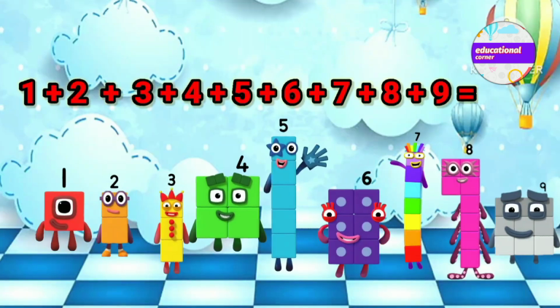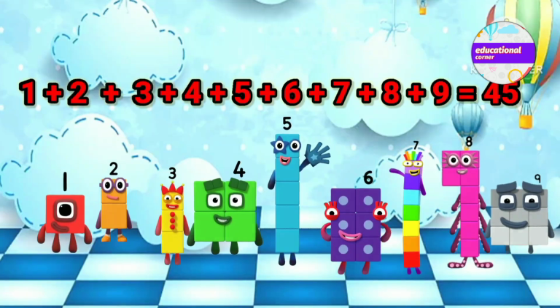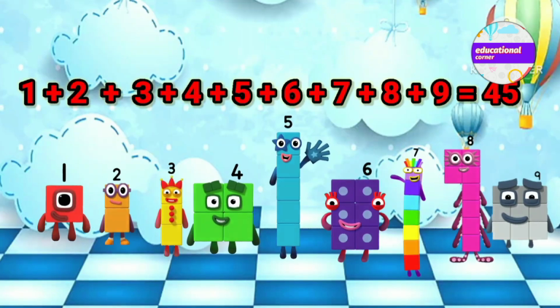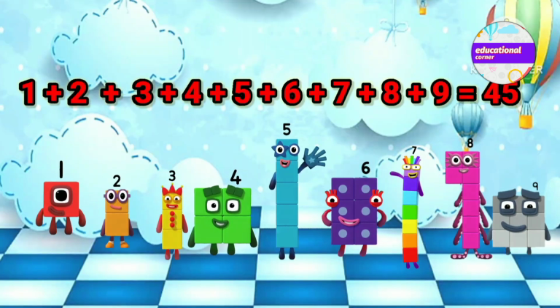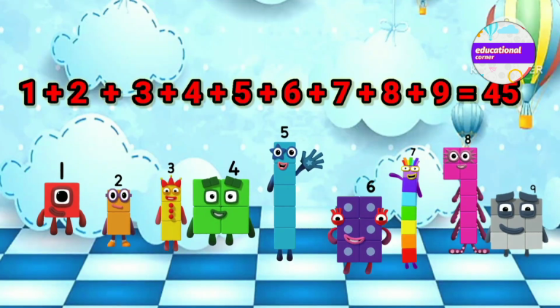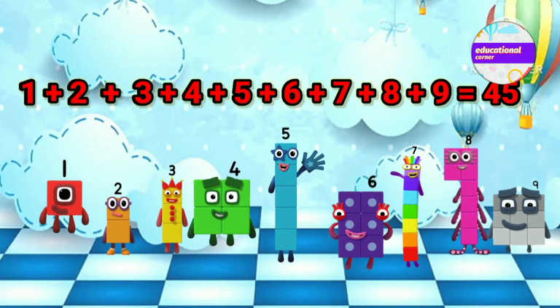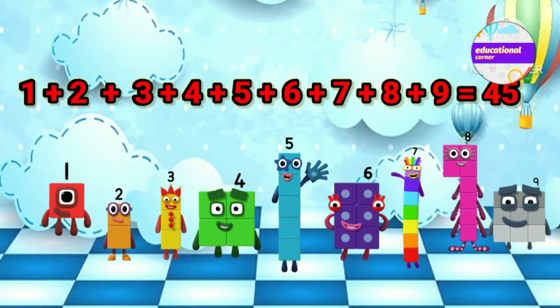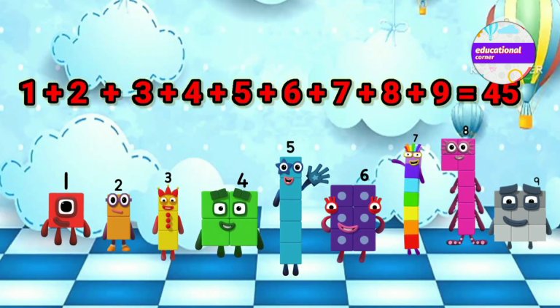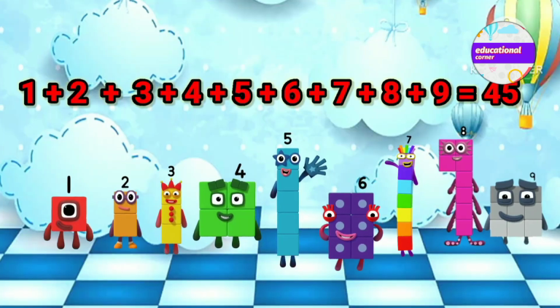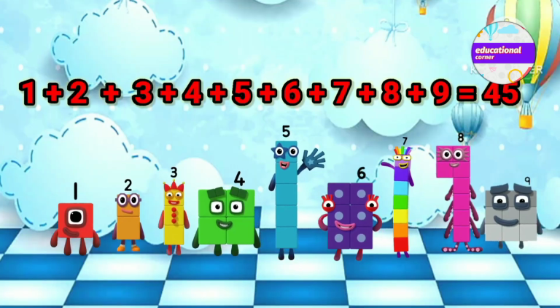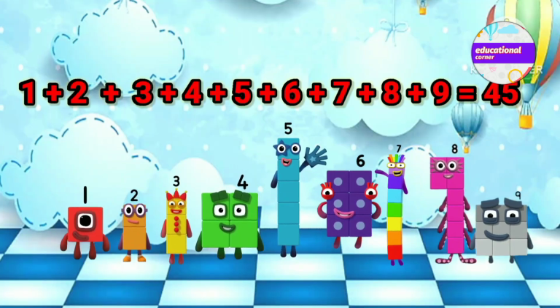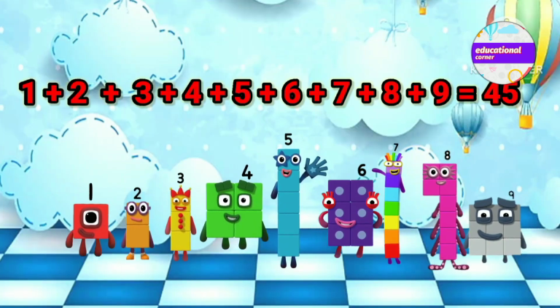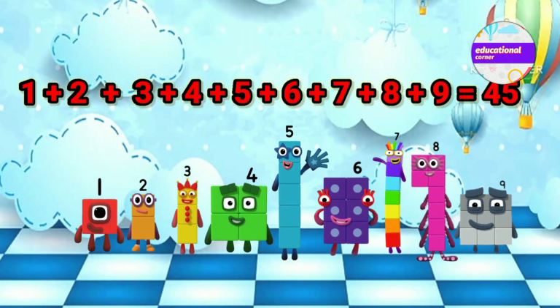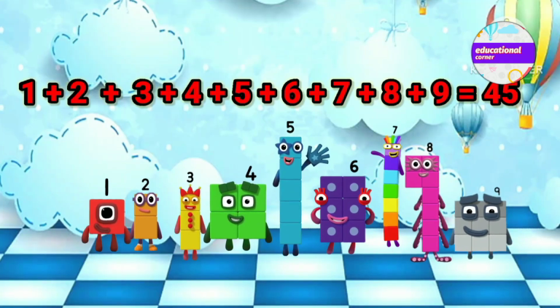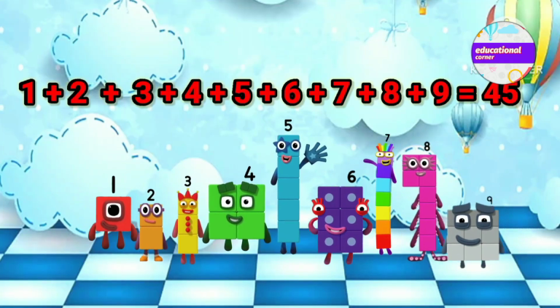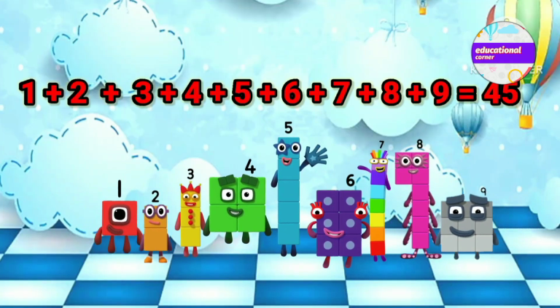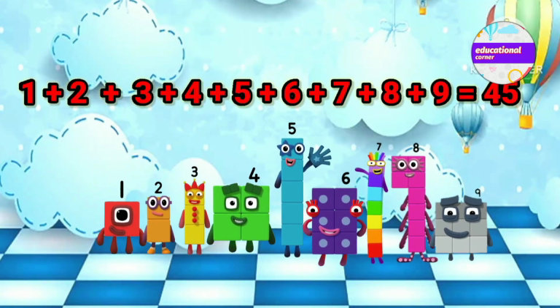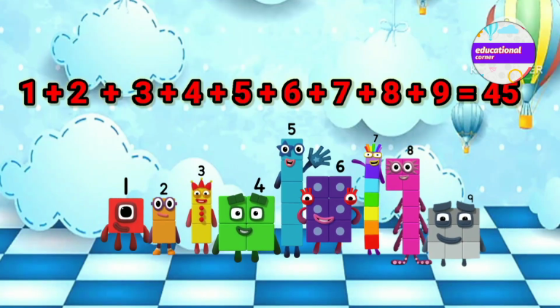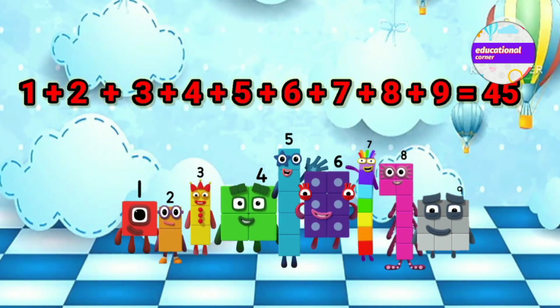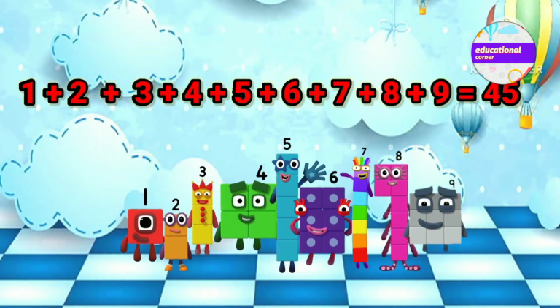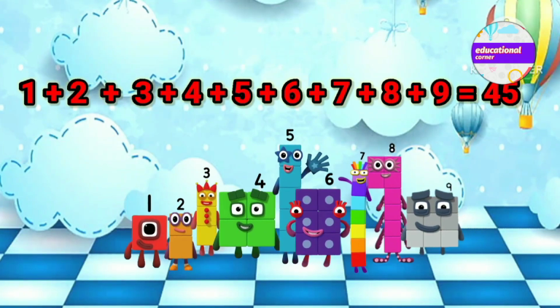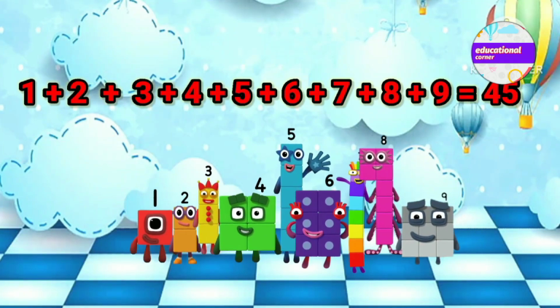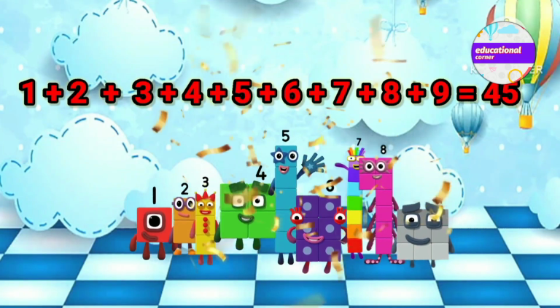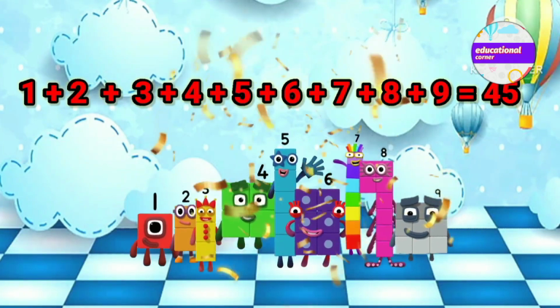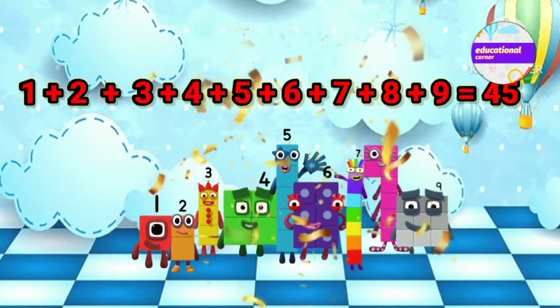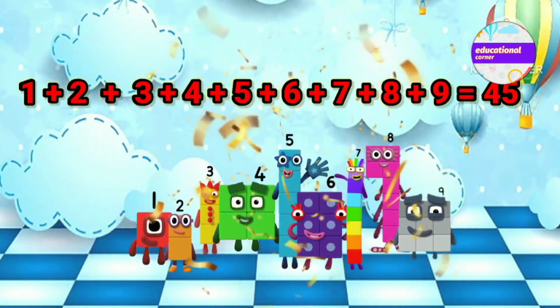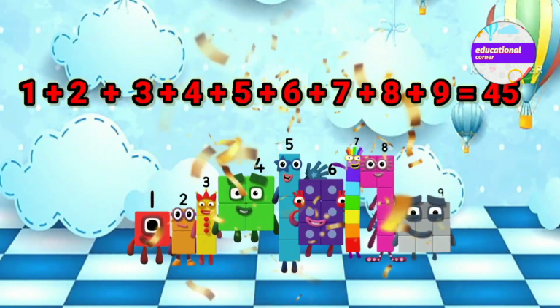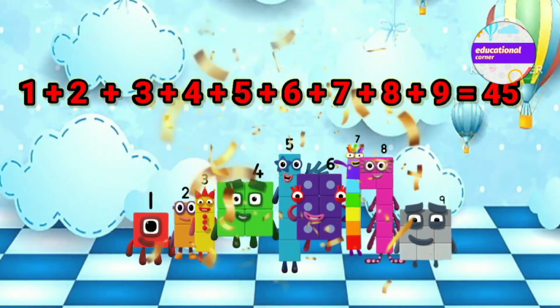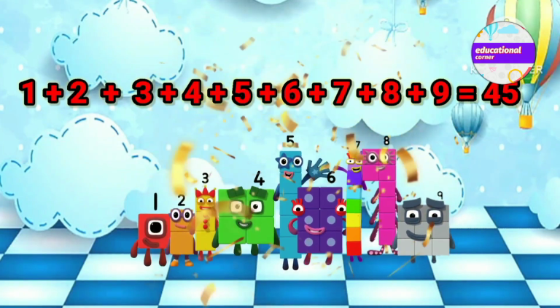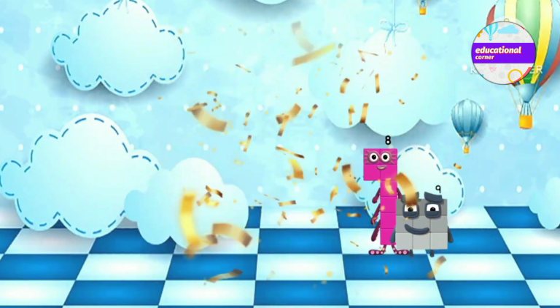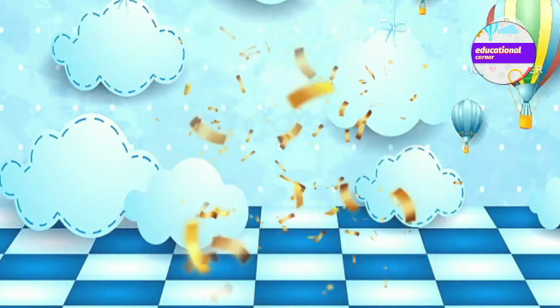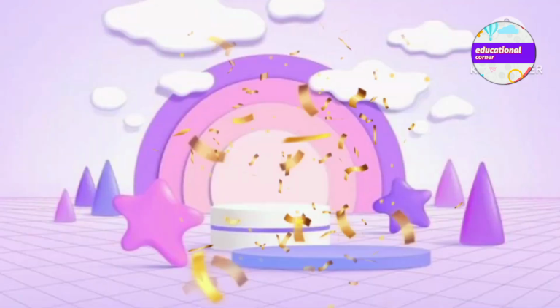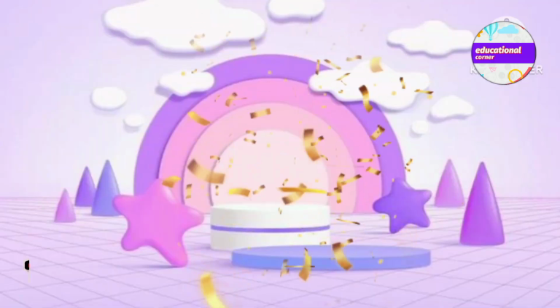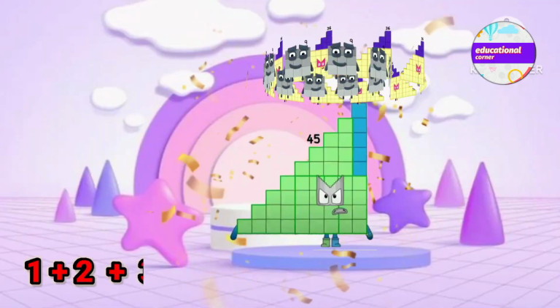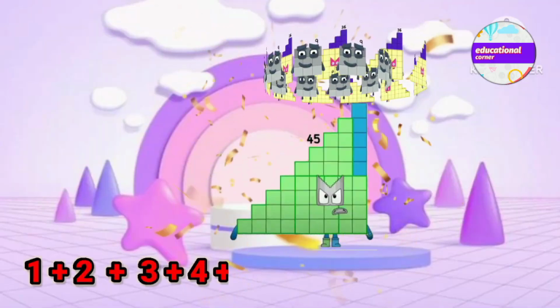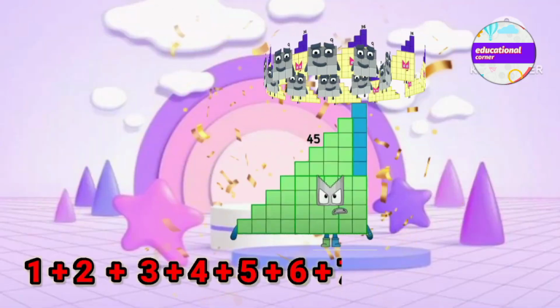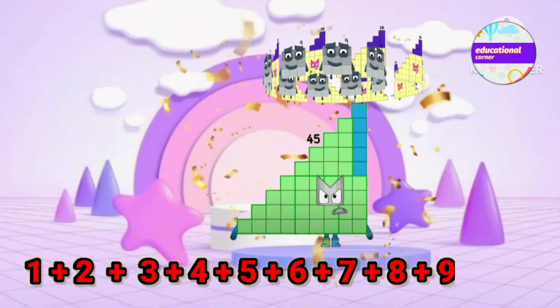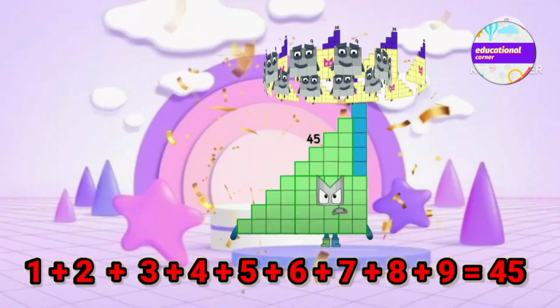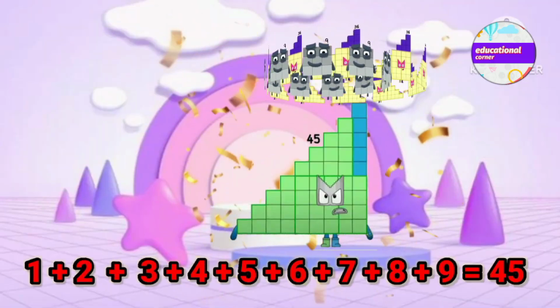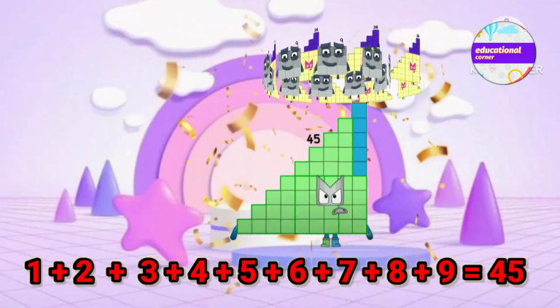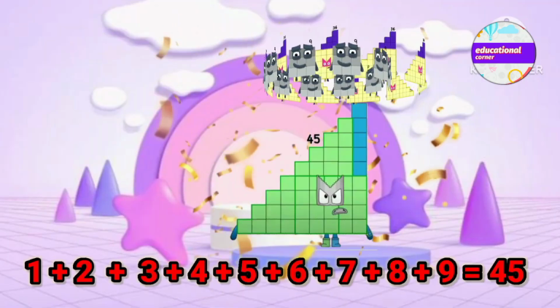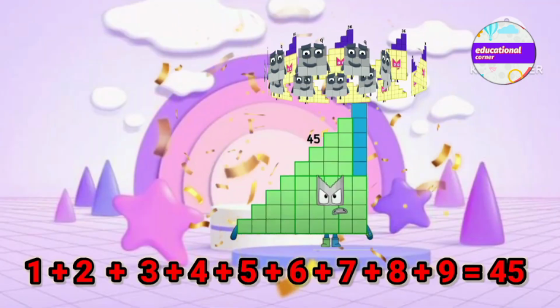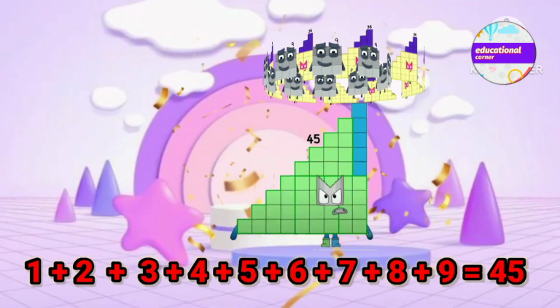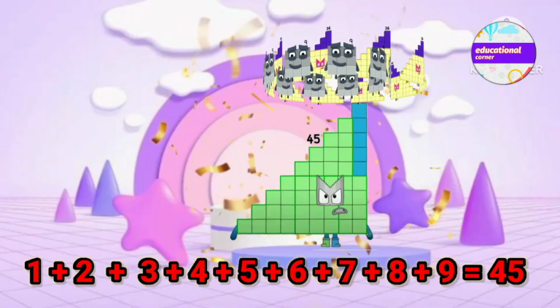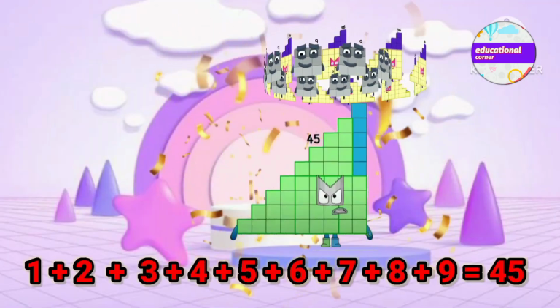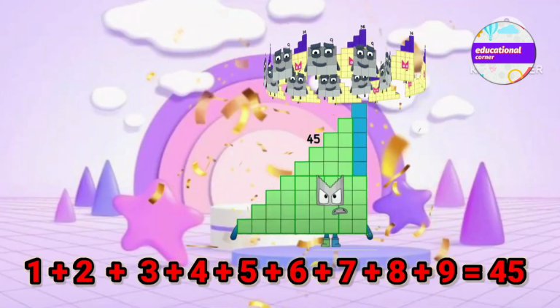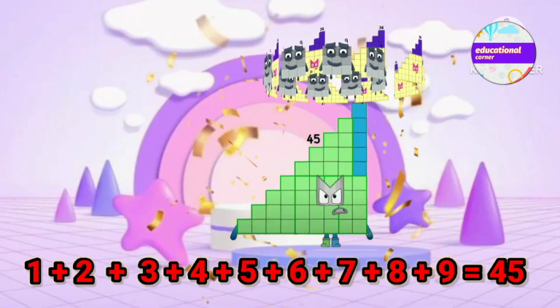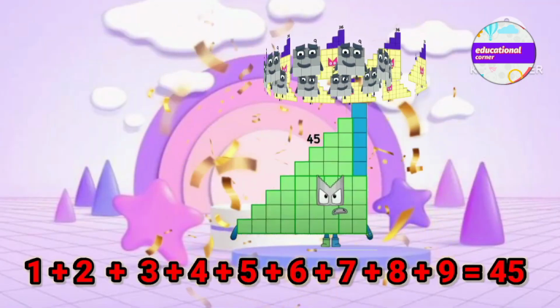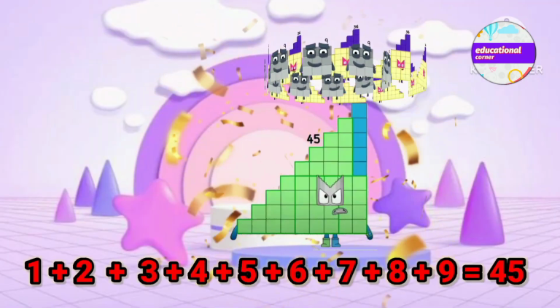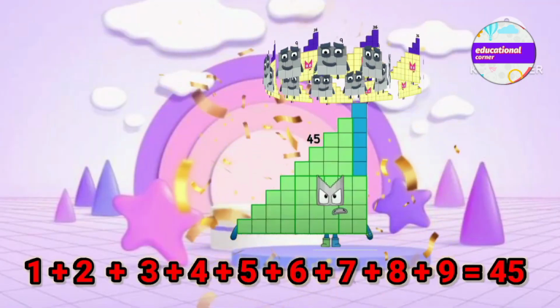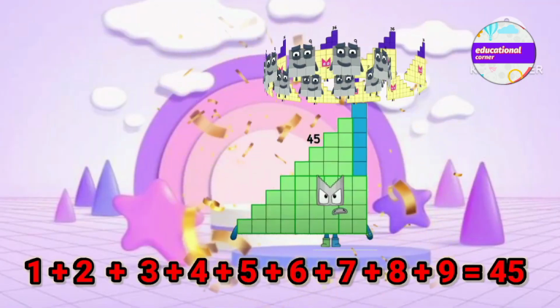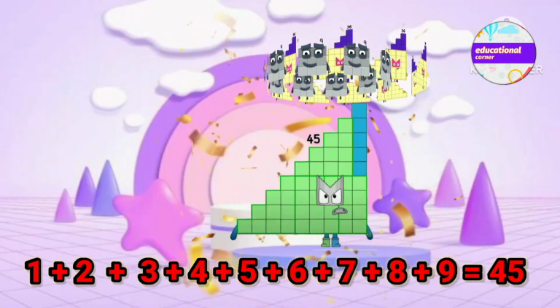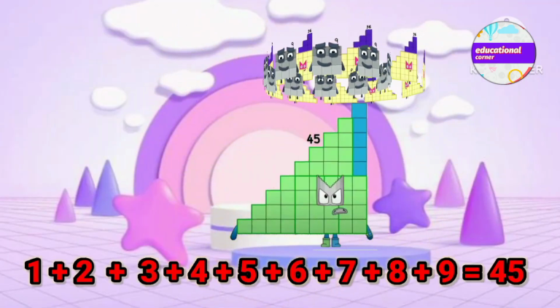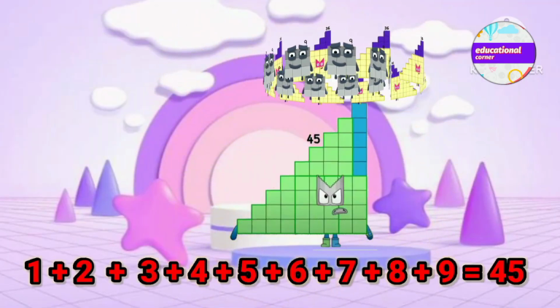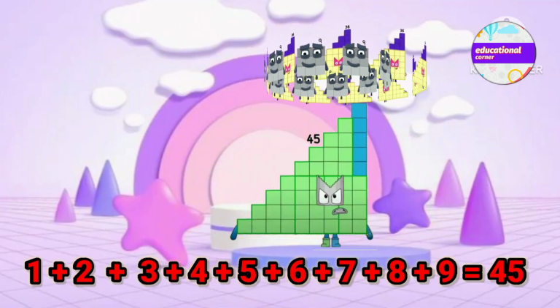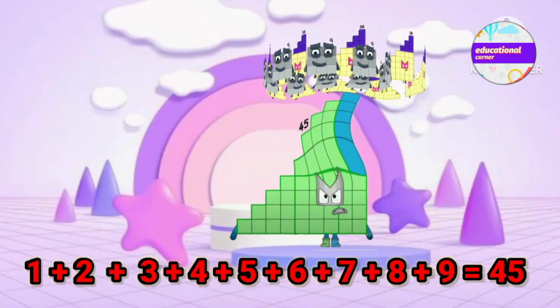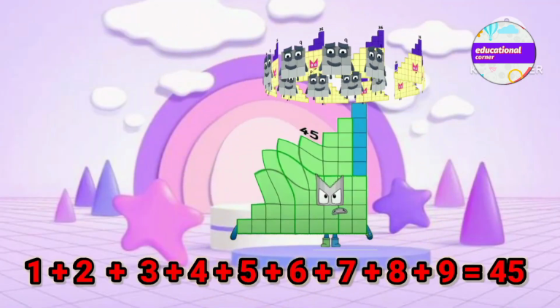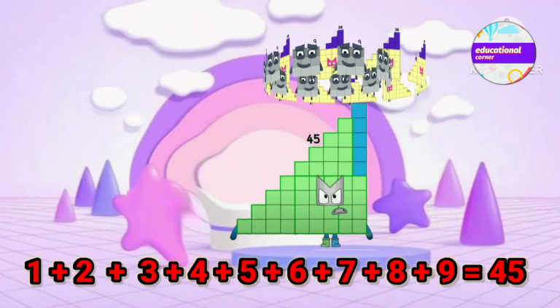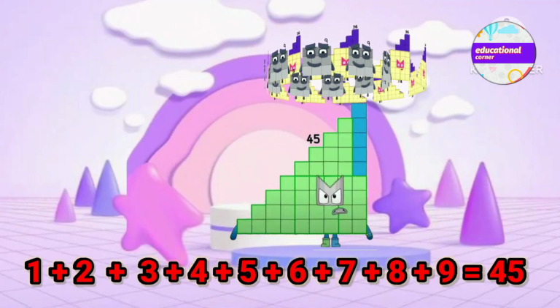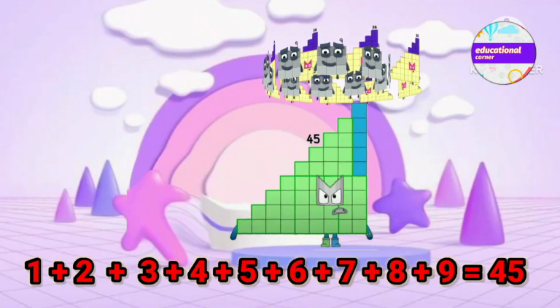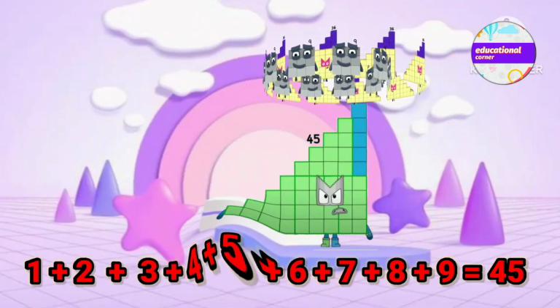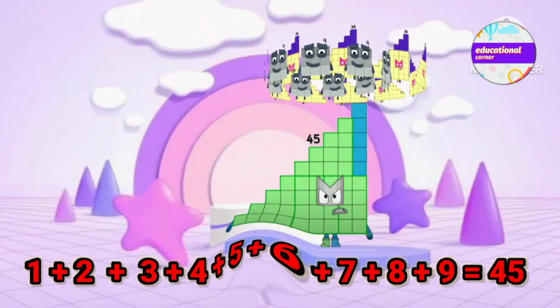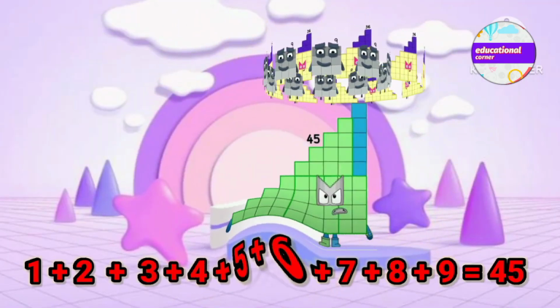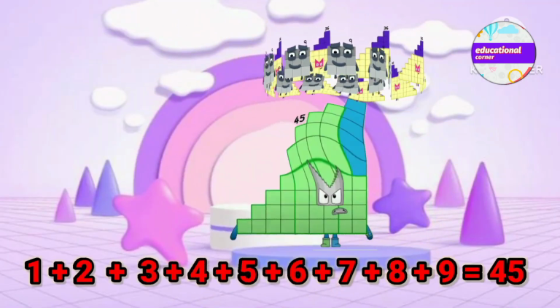1 plus 2 plus 3 plus 4 plus 5 plus 6 plus 7 plus 8 plus 5 equals 45.